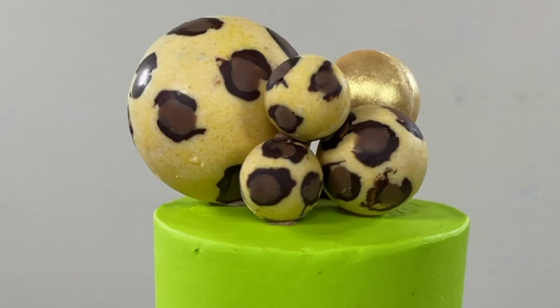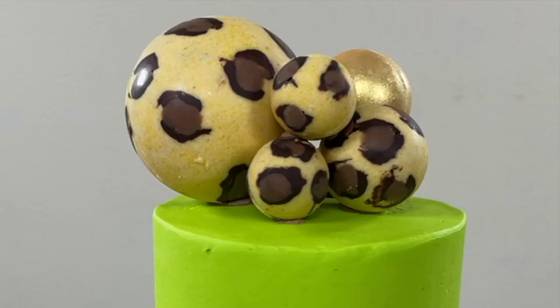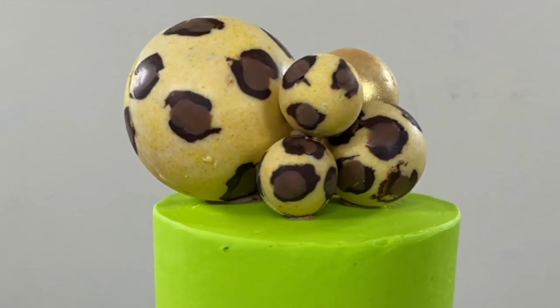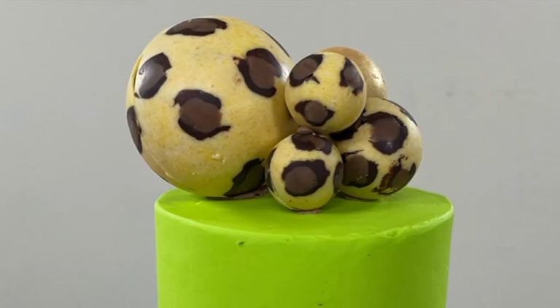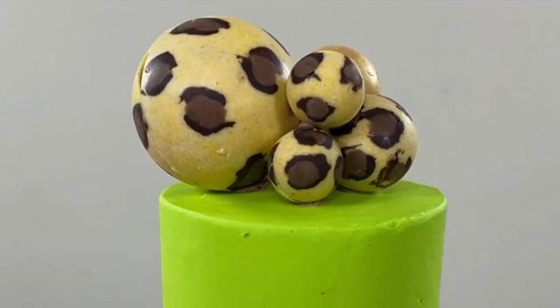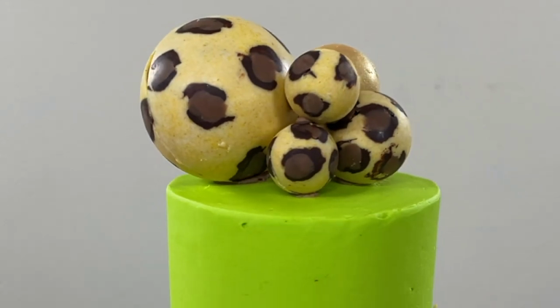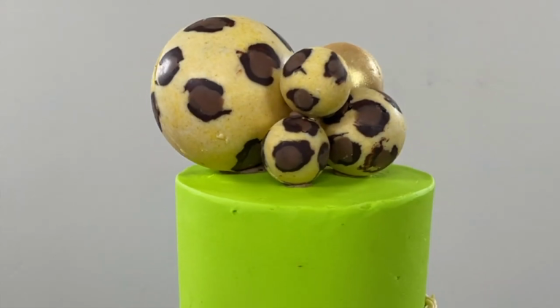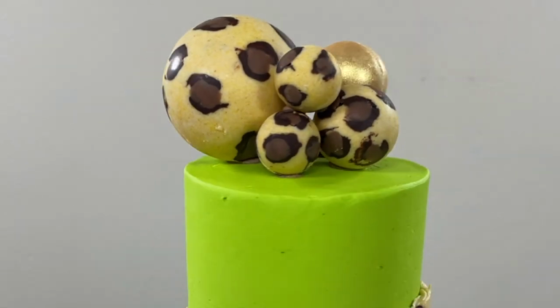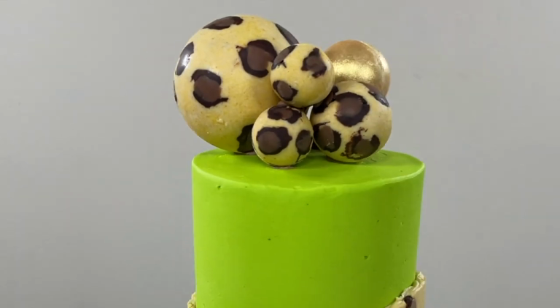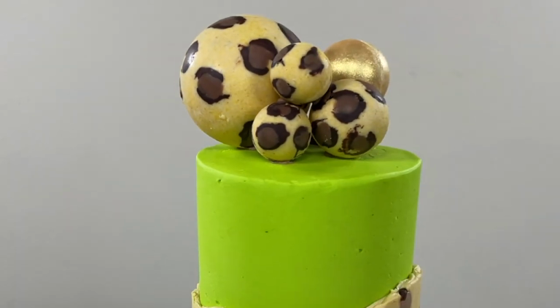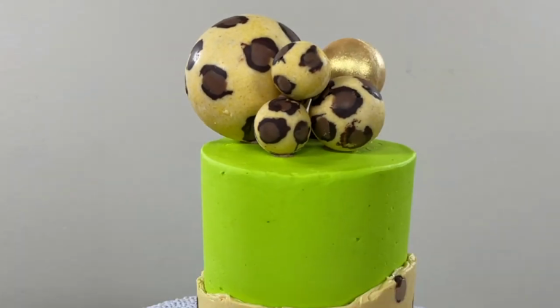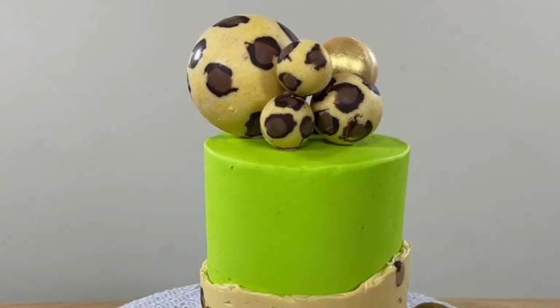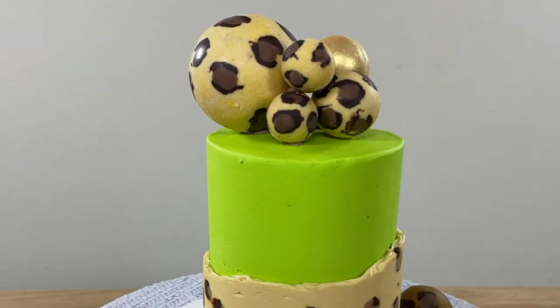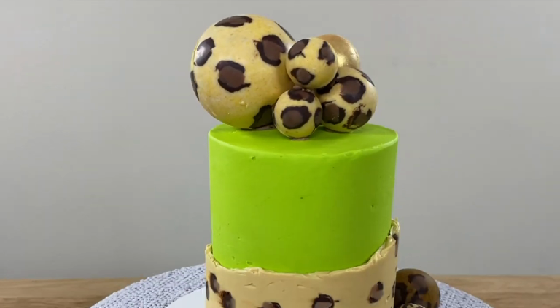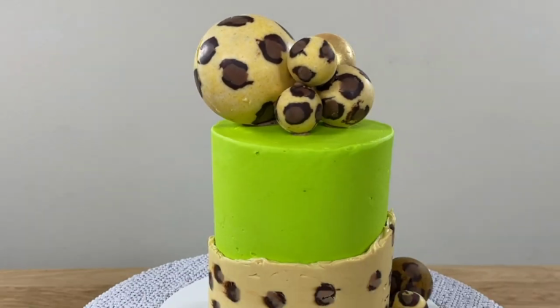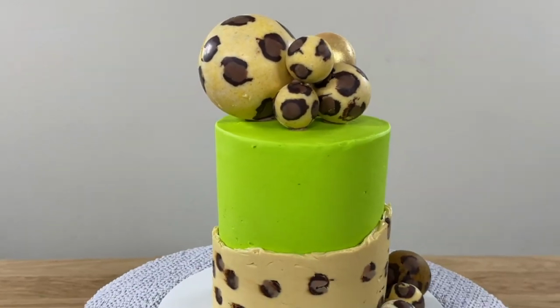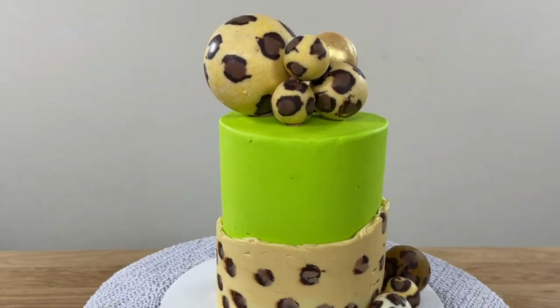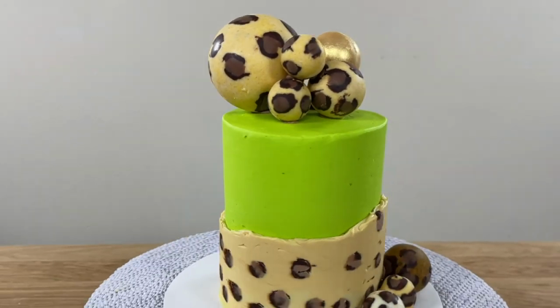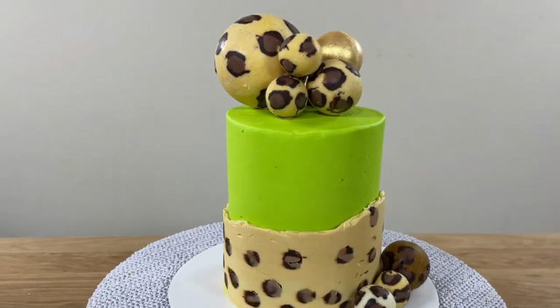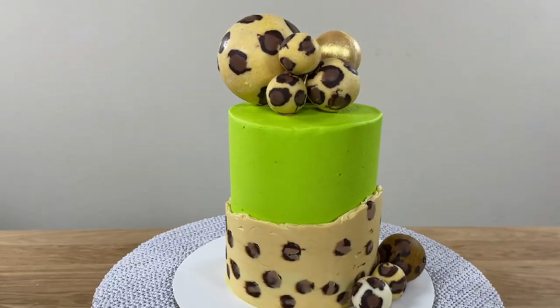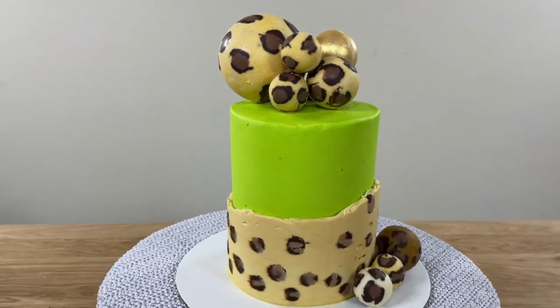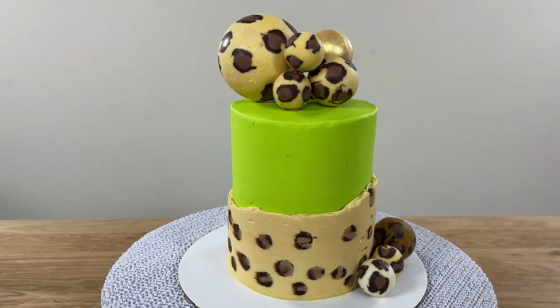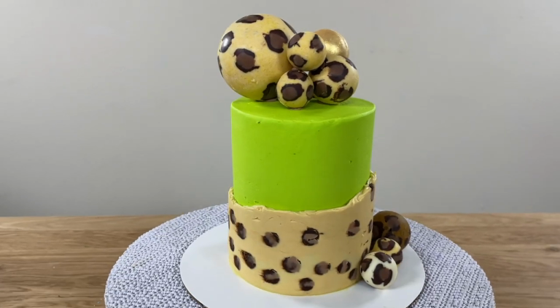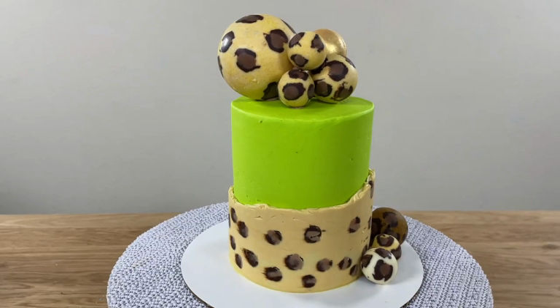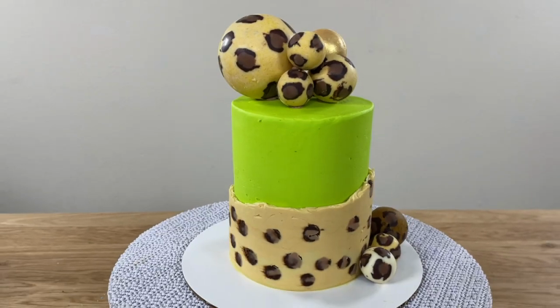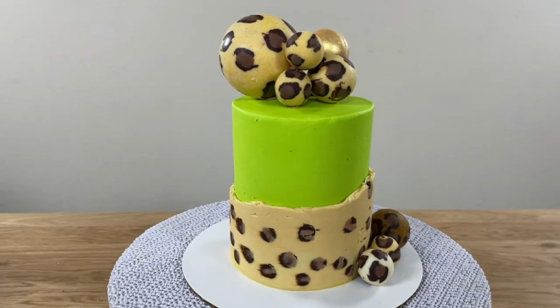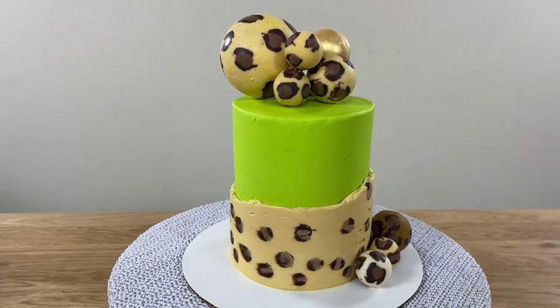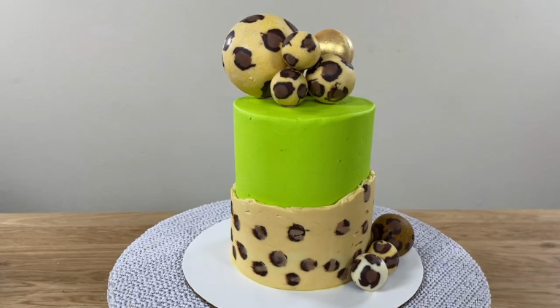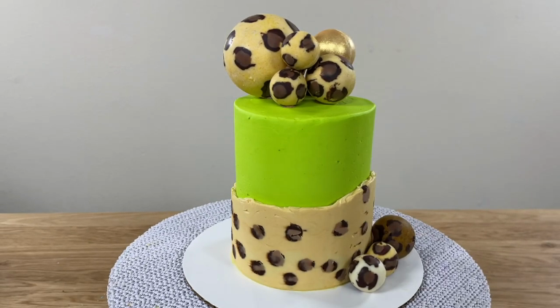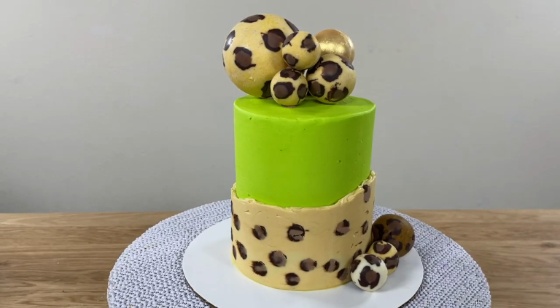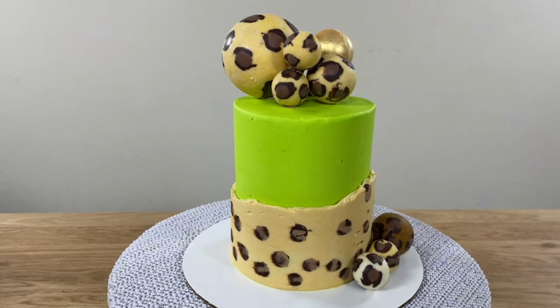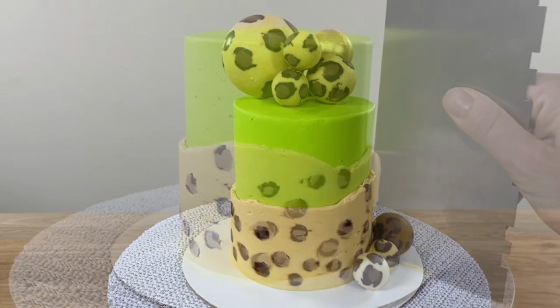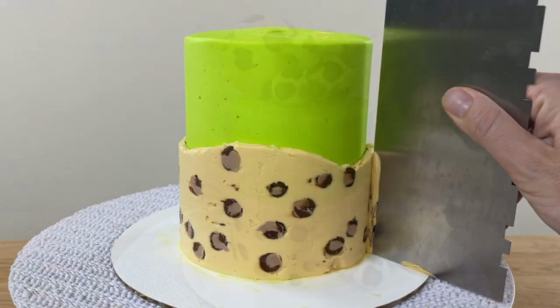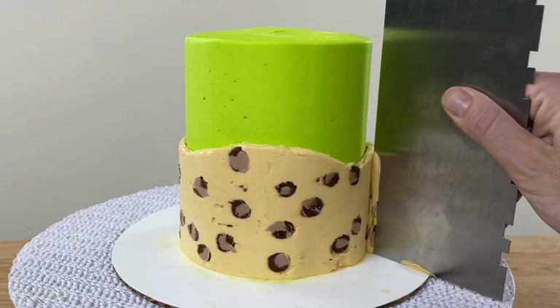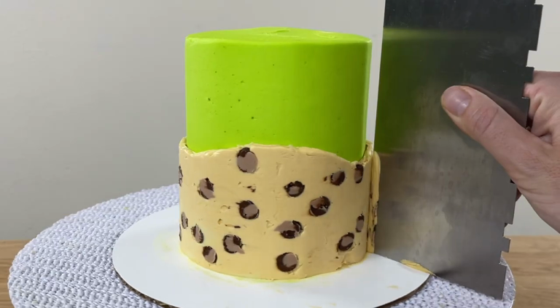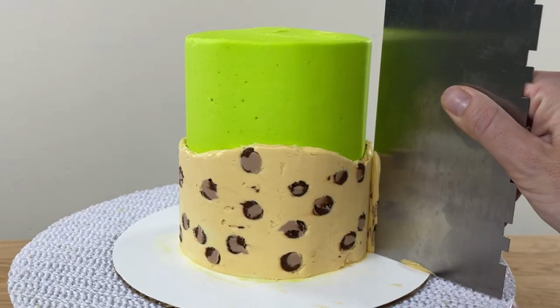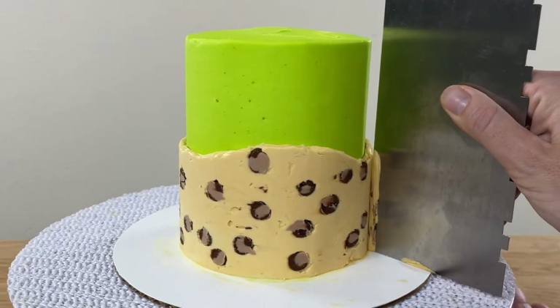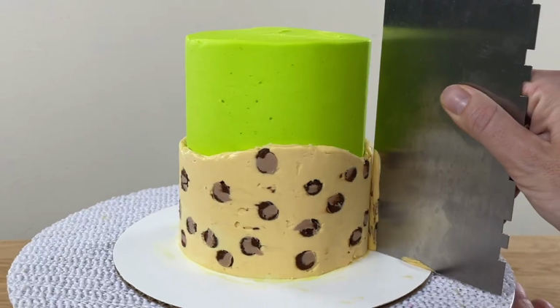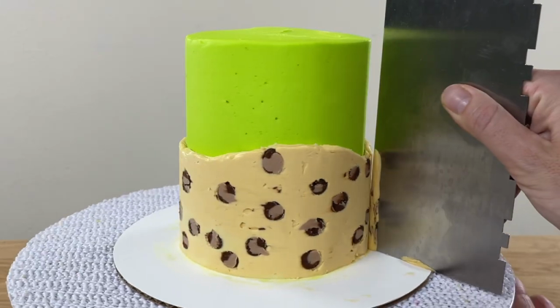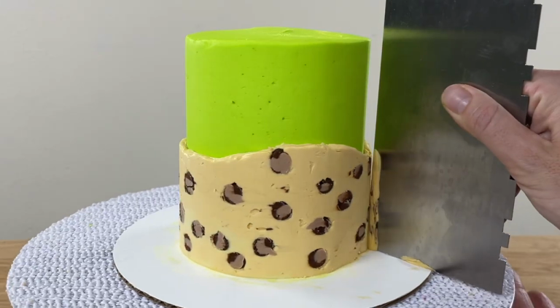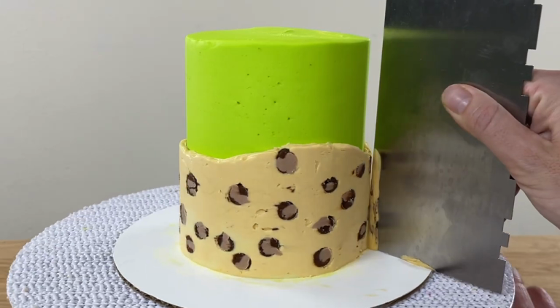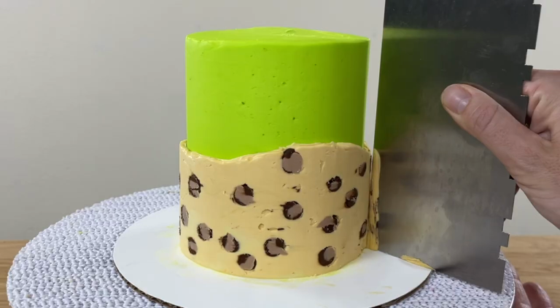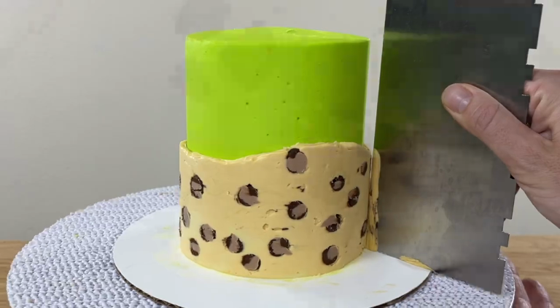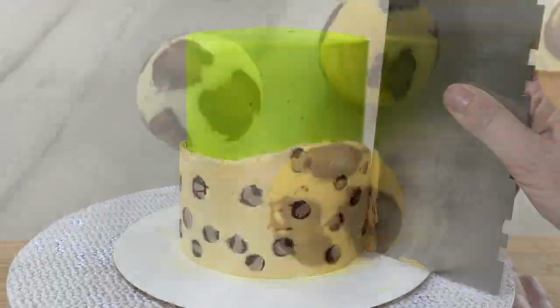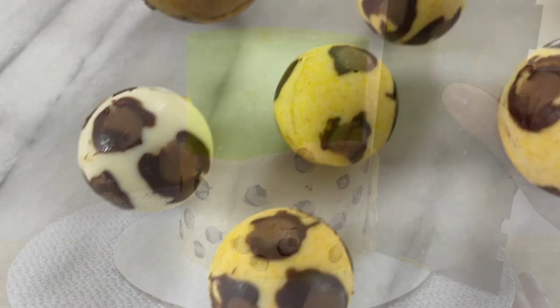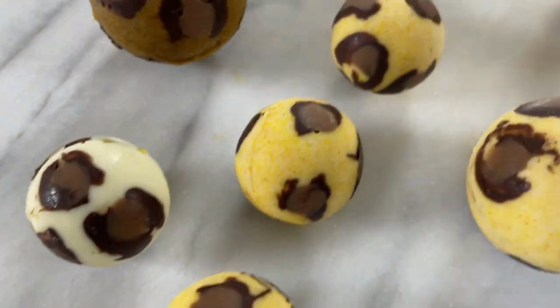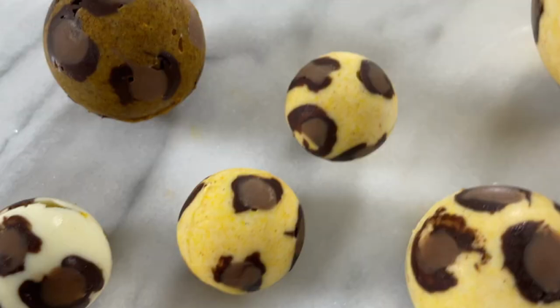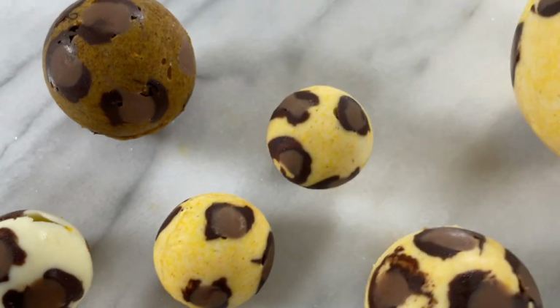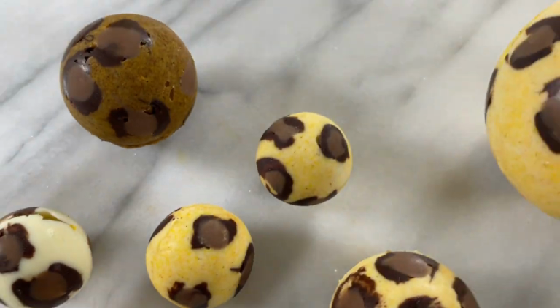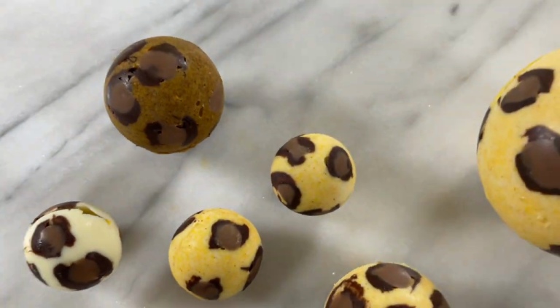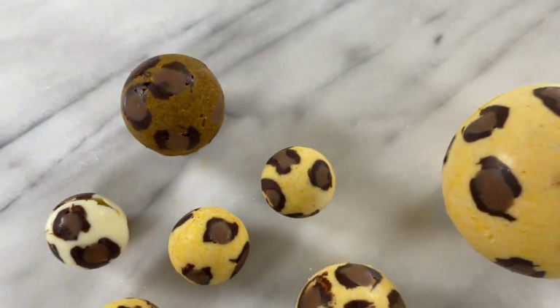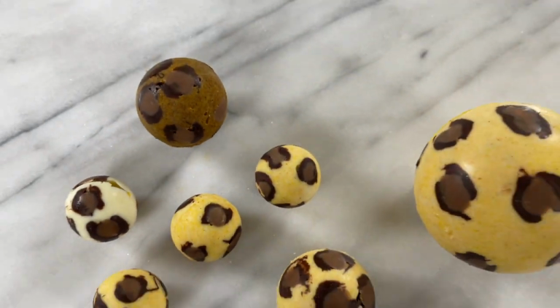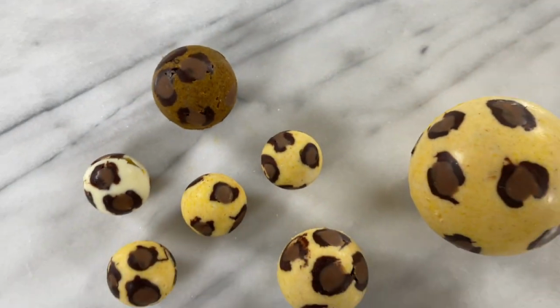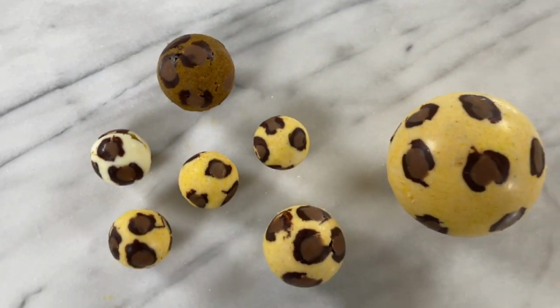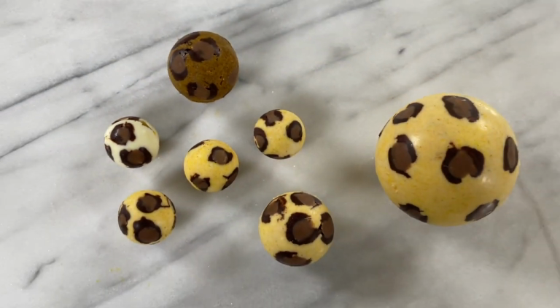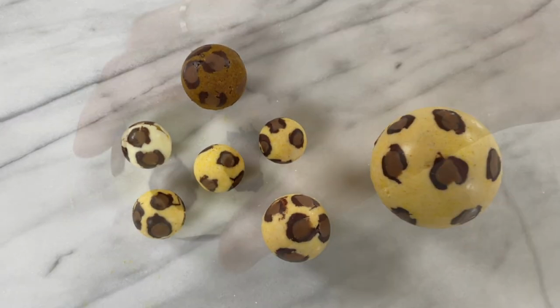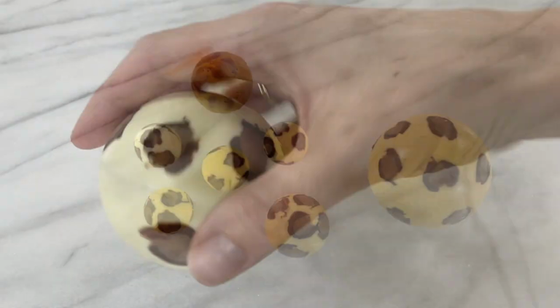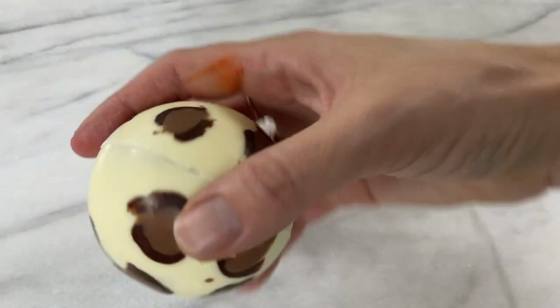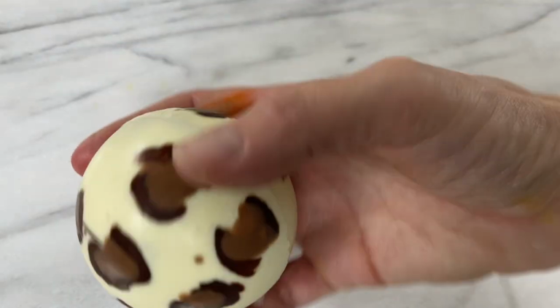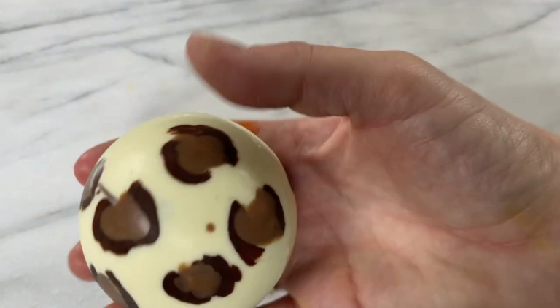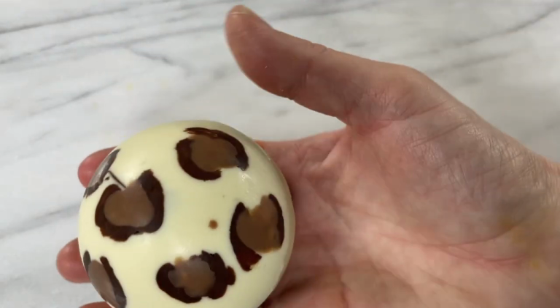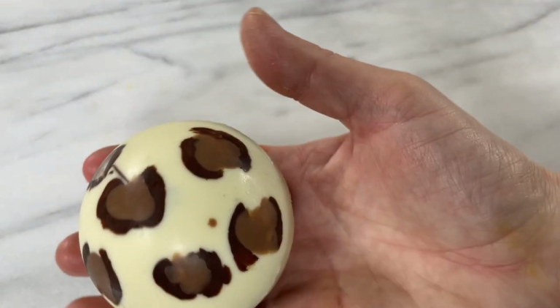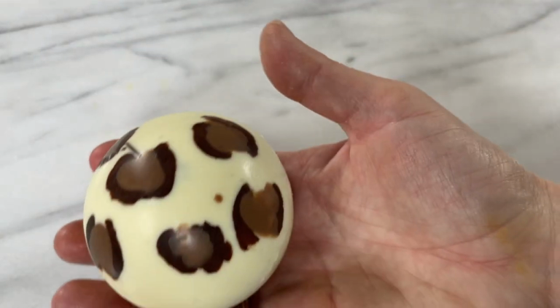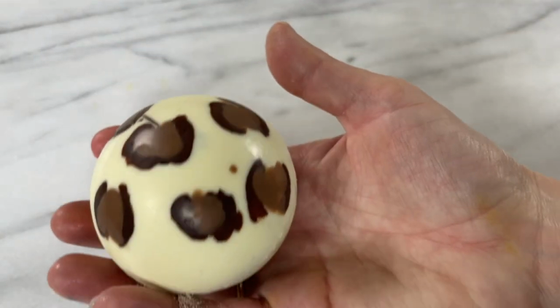I'm going to show you step by step how to create this trendy leopard print cake with leopard print frosting, decorated with homemade leopard print chocolates.